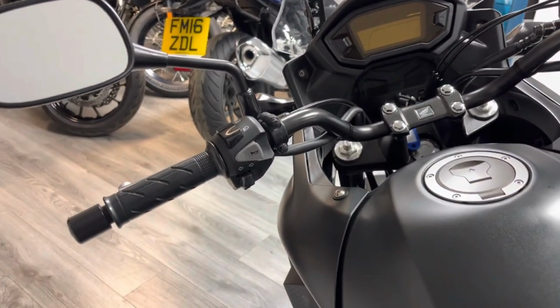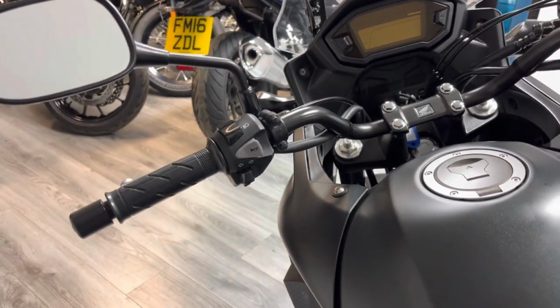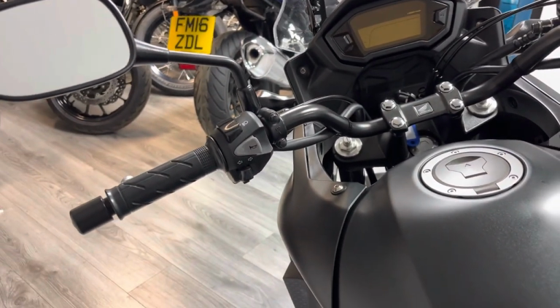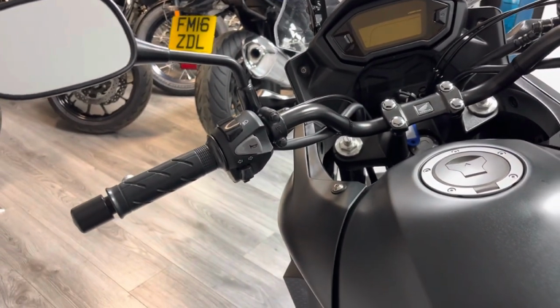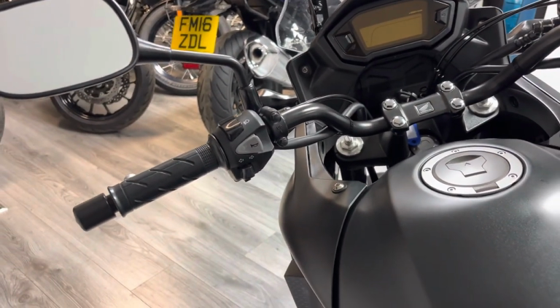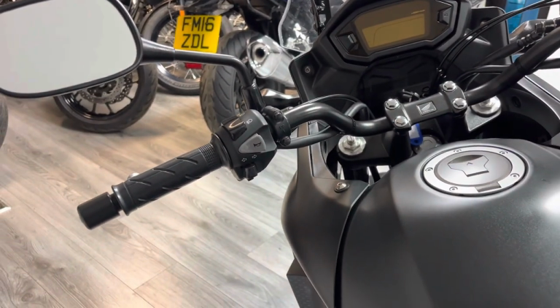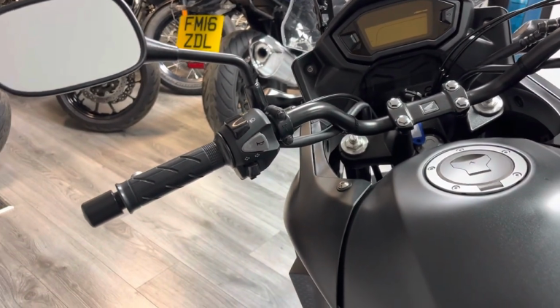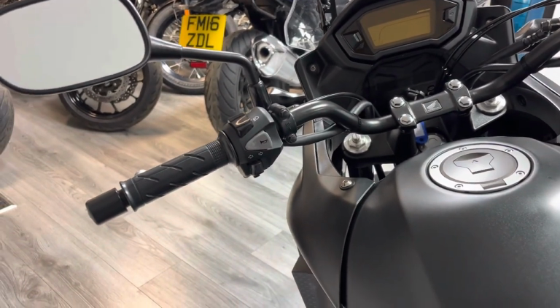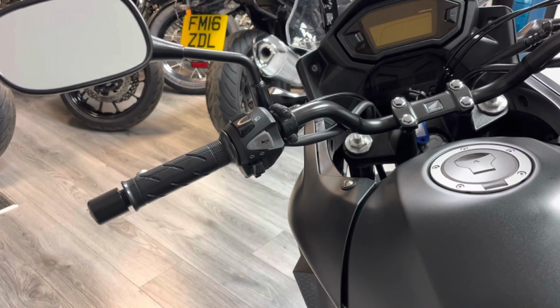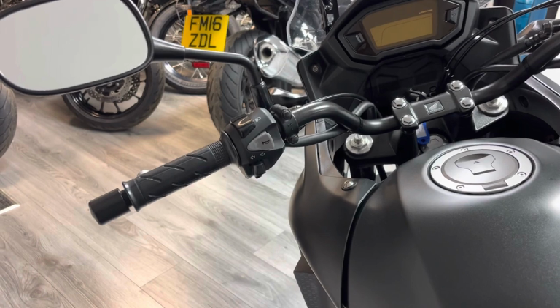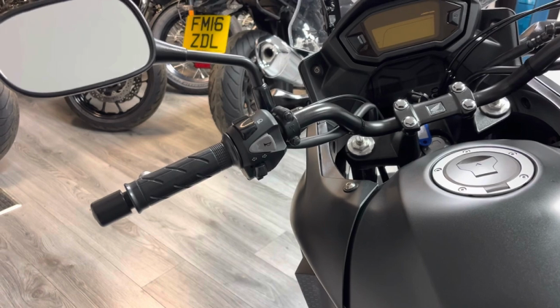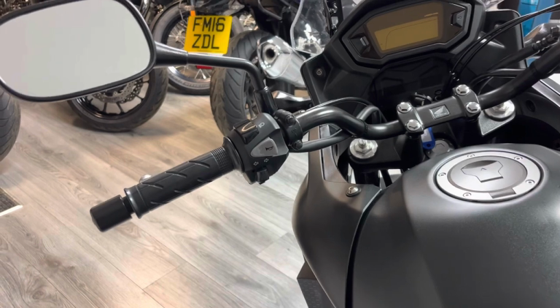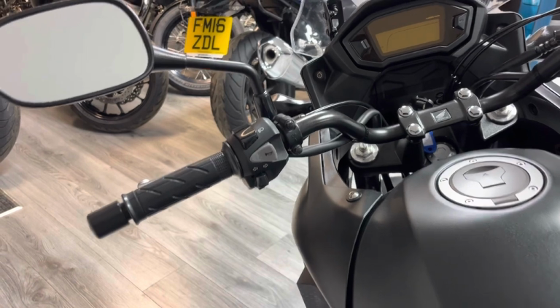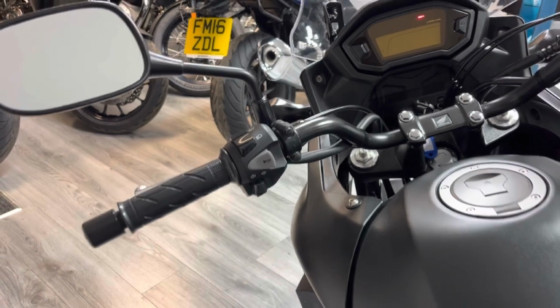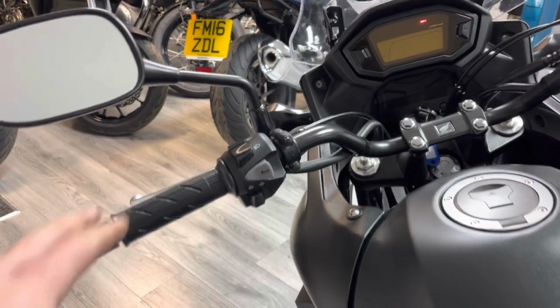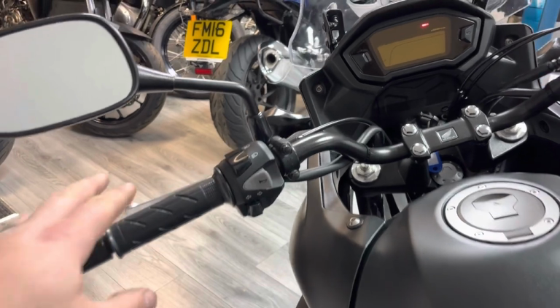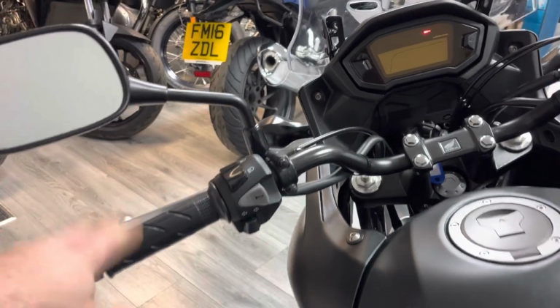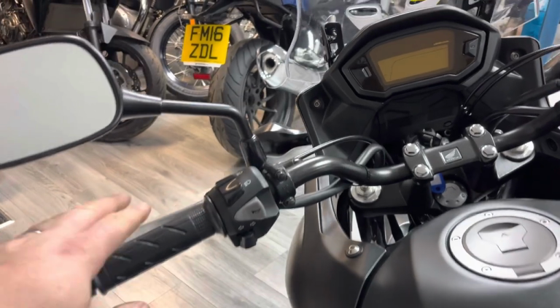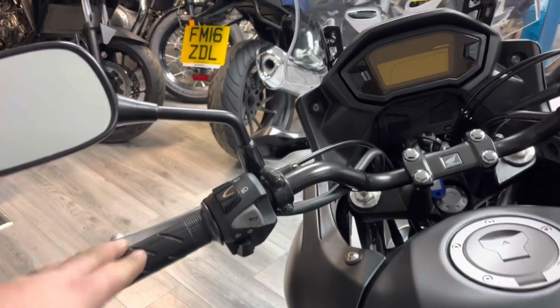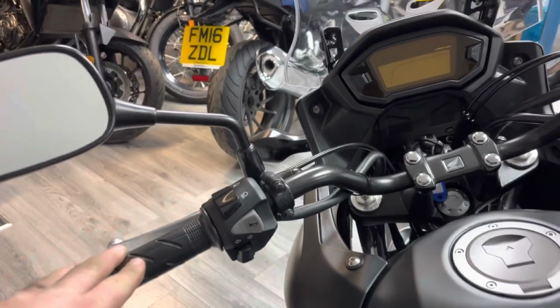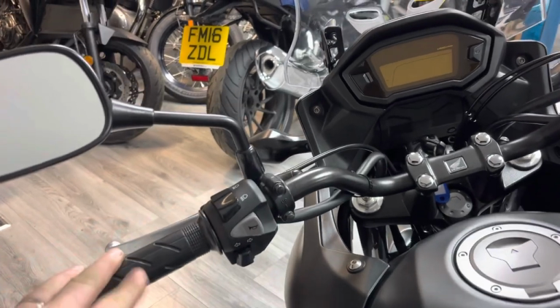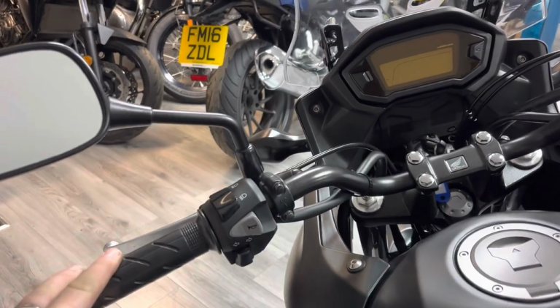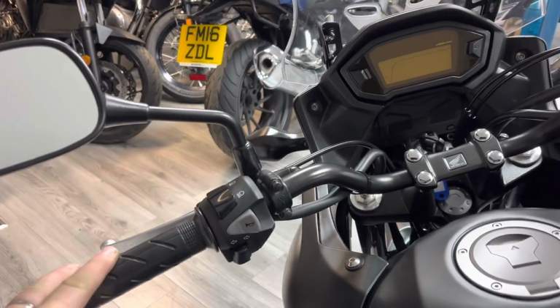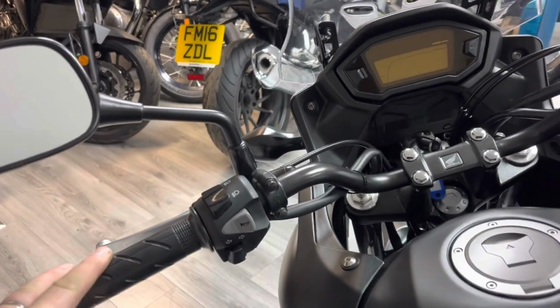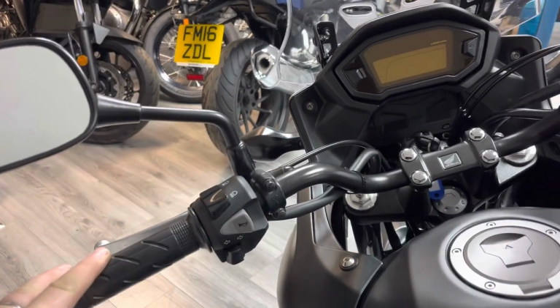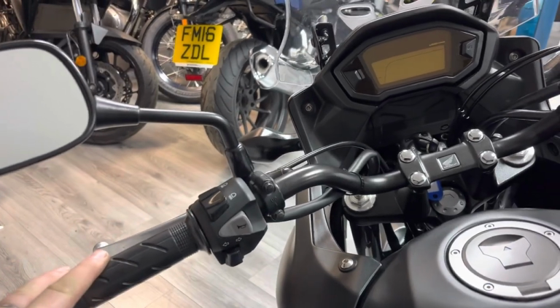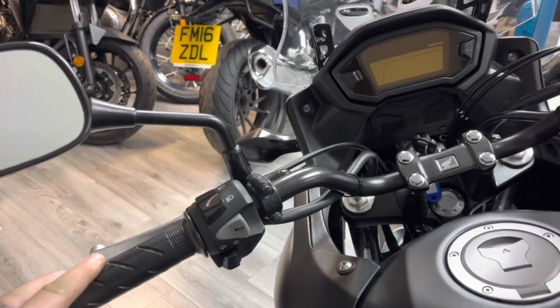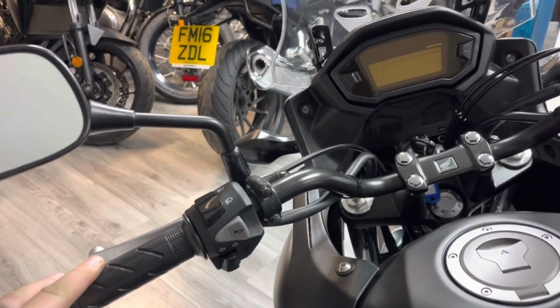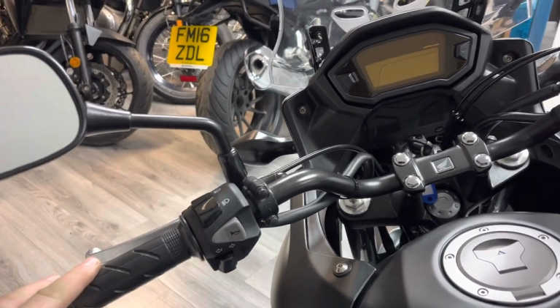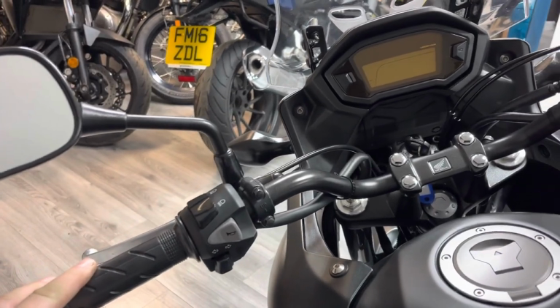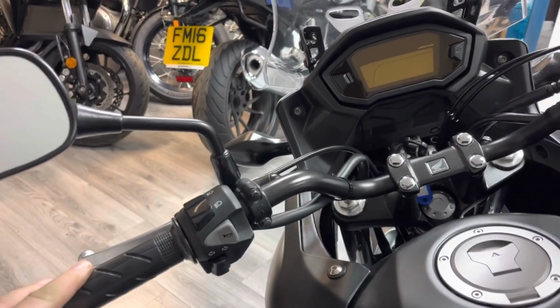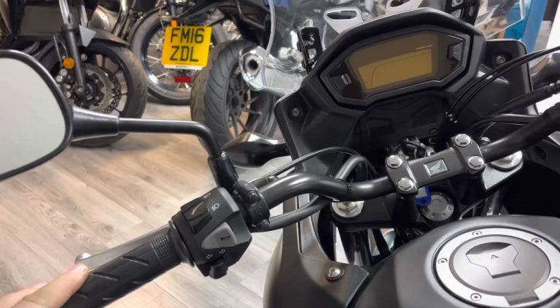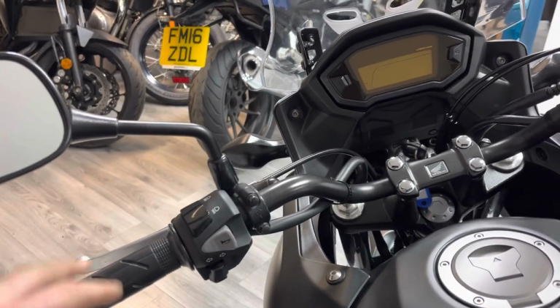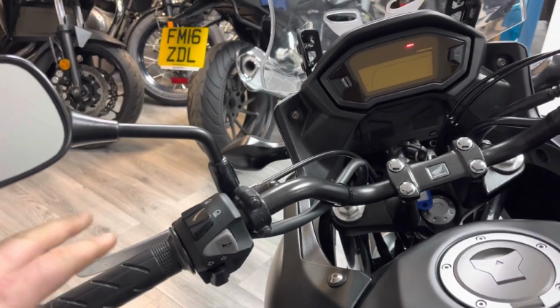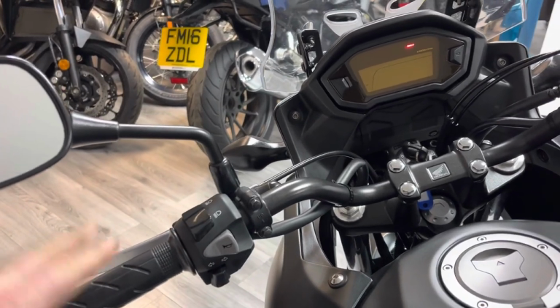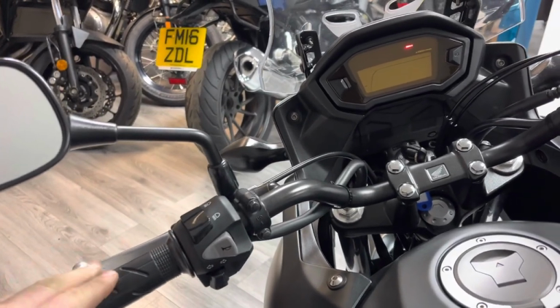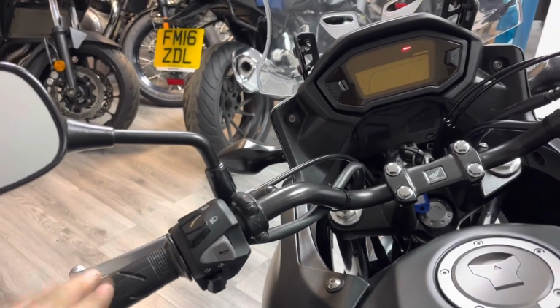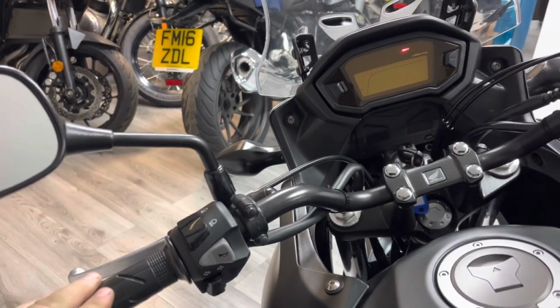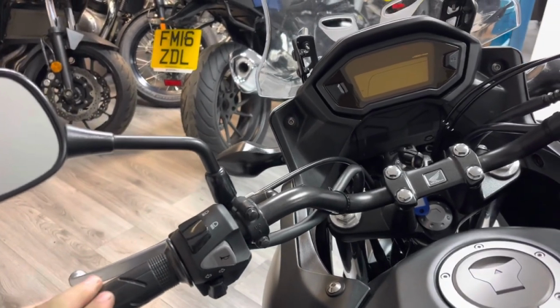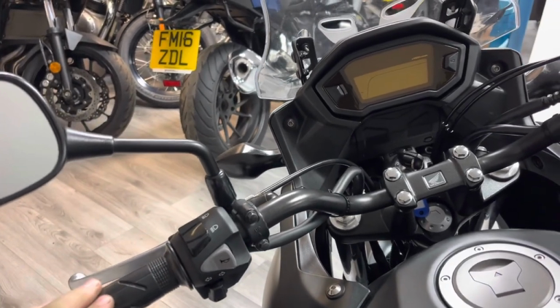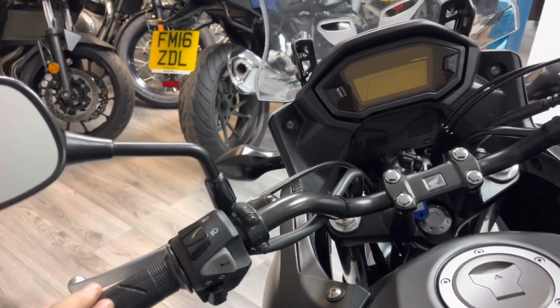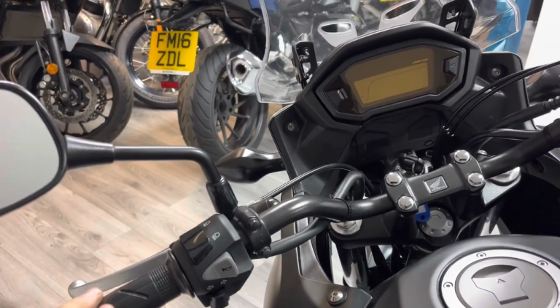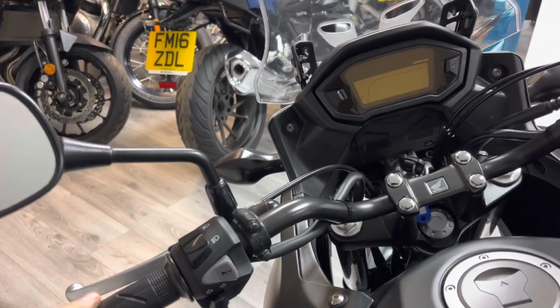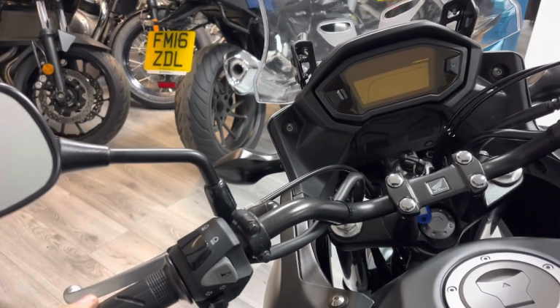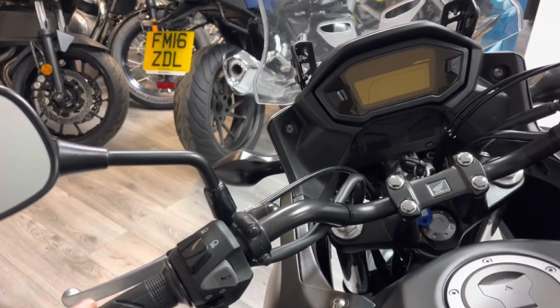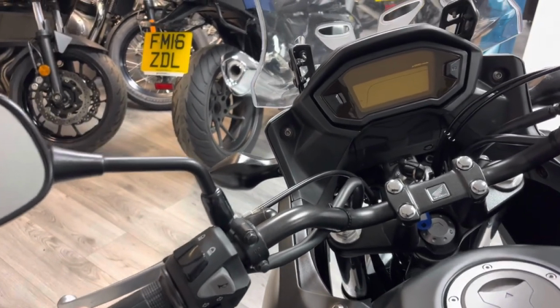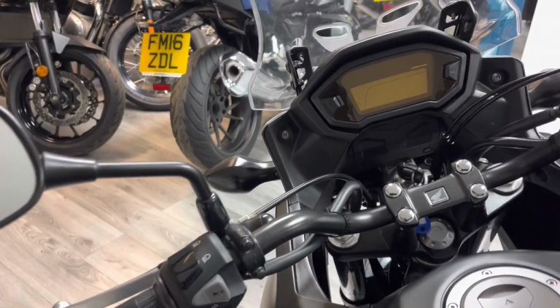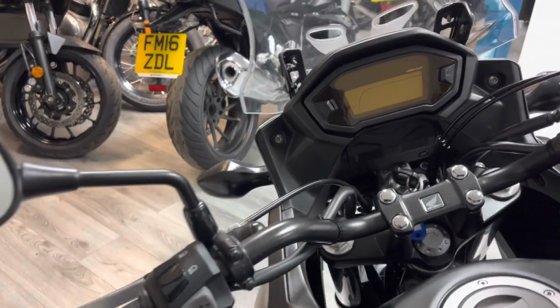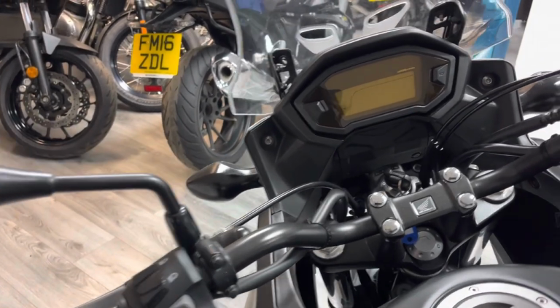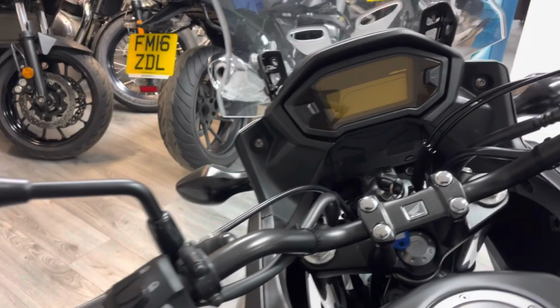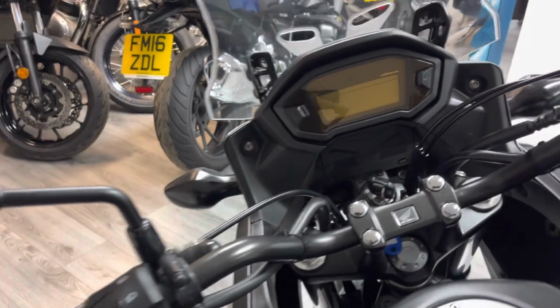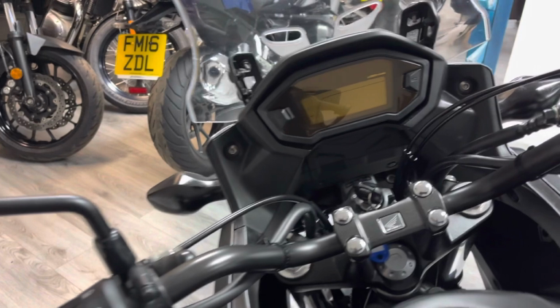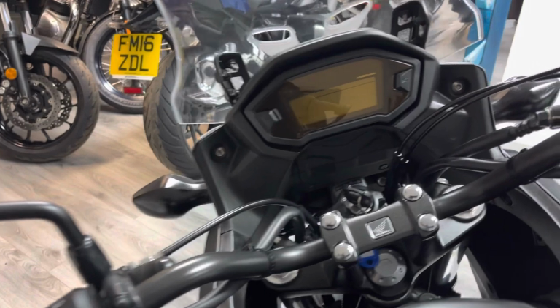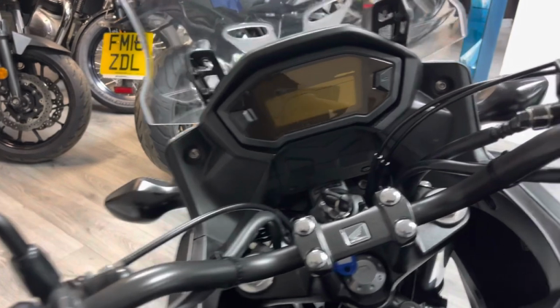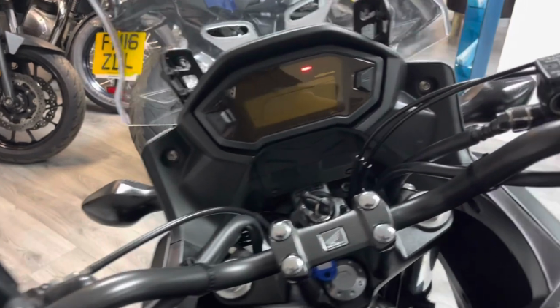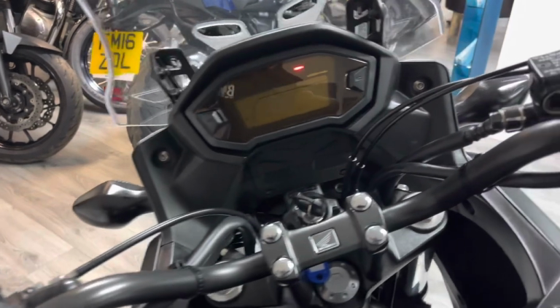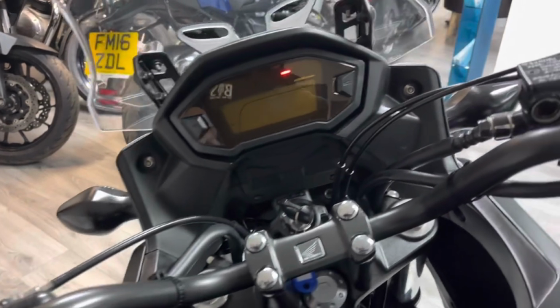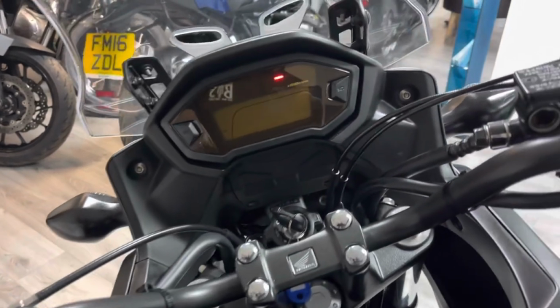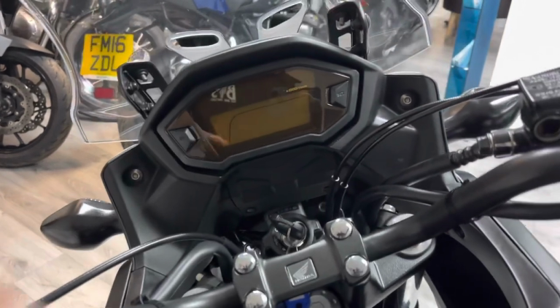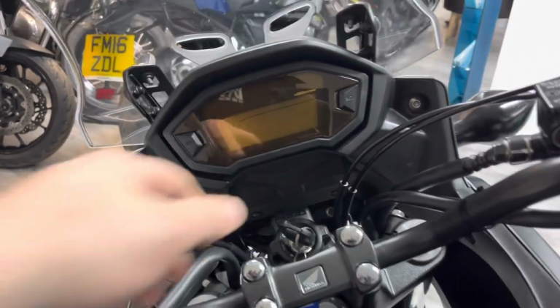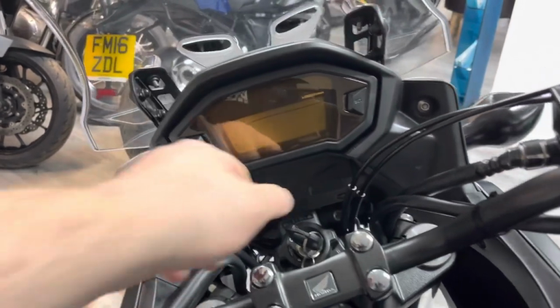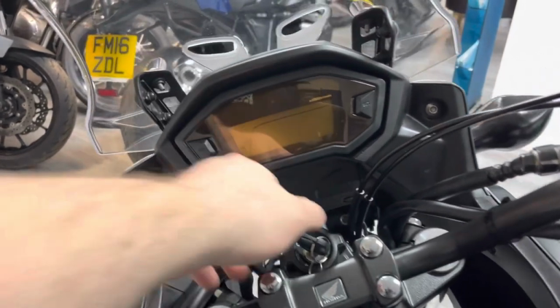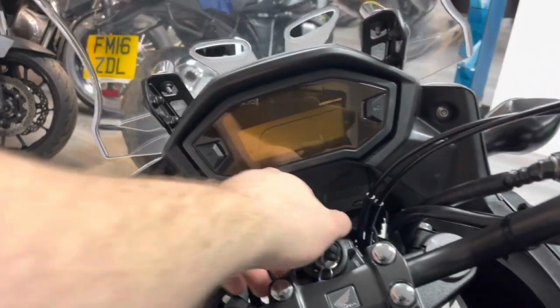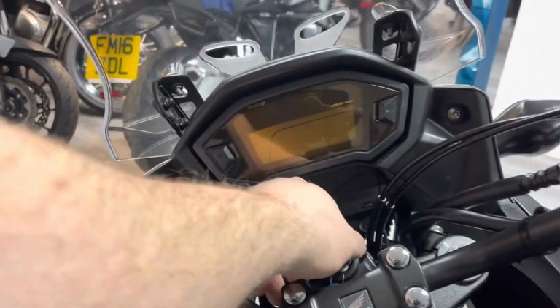One thing I think these bikes probably should come with as standard is heated grips, and they don't. If you're interested in heated grips, let us know because we can supply and fit Oxford heated grips — those are our grips of choice.